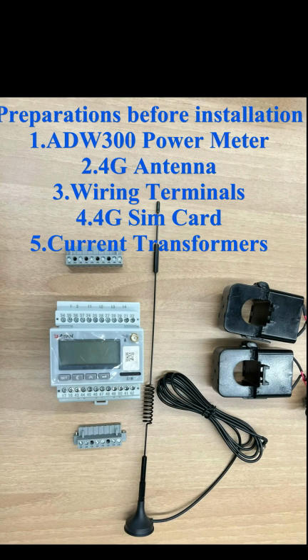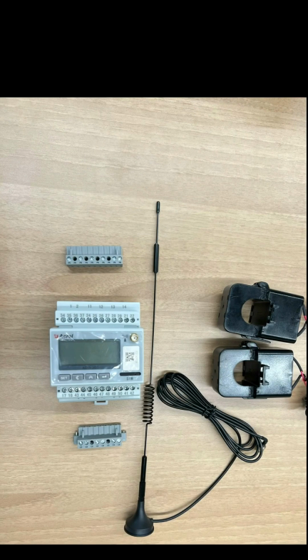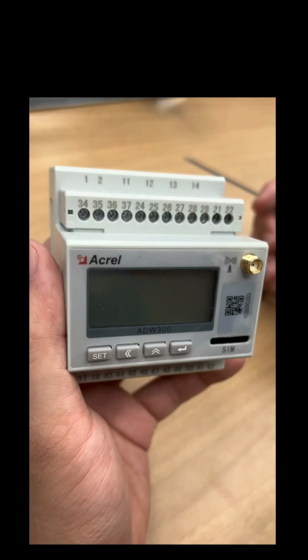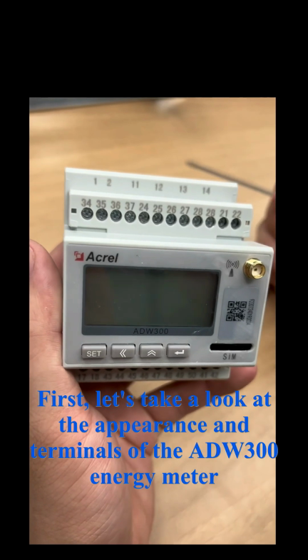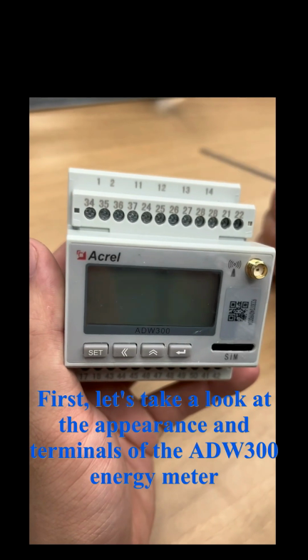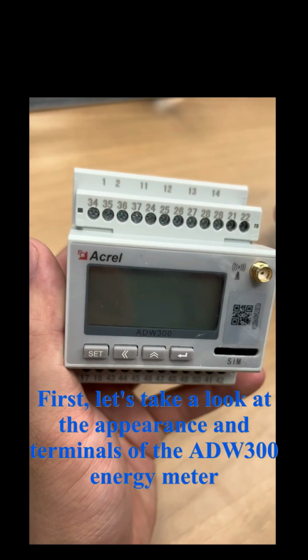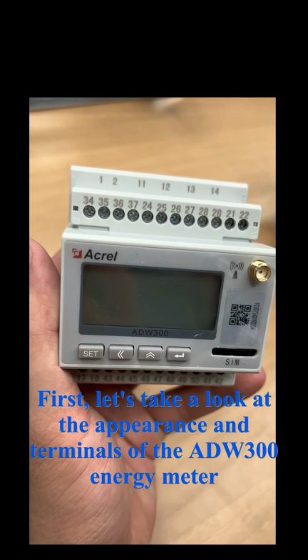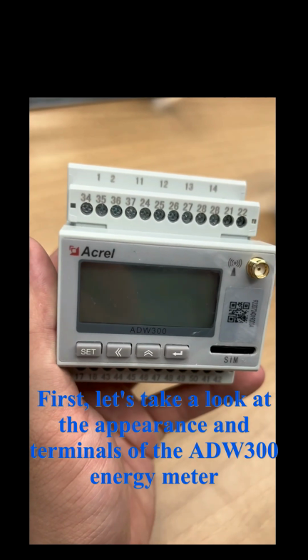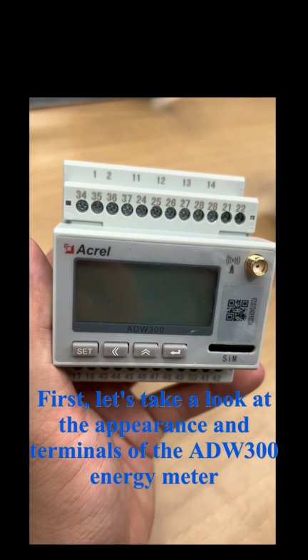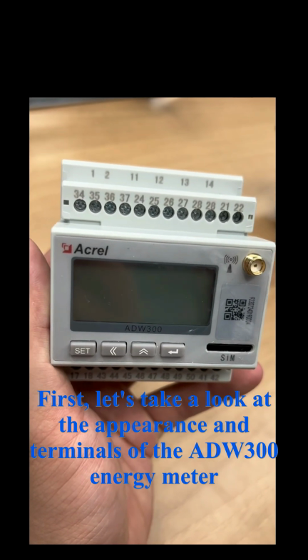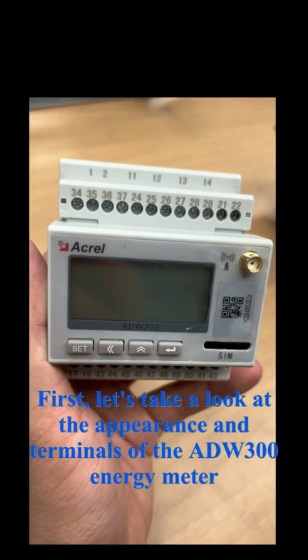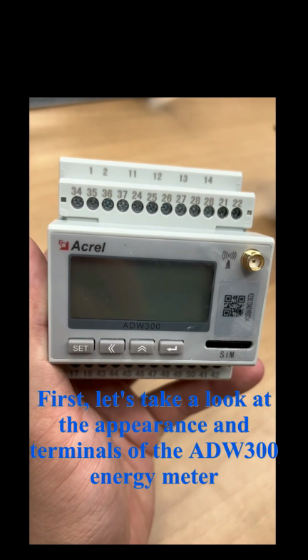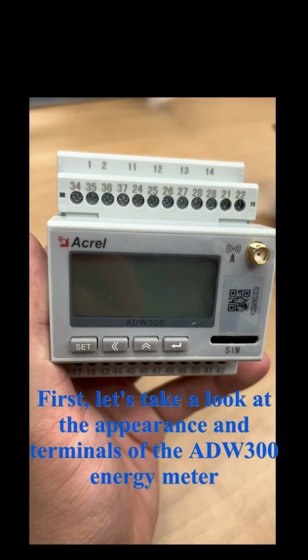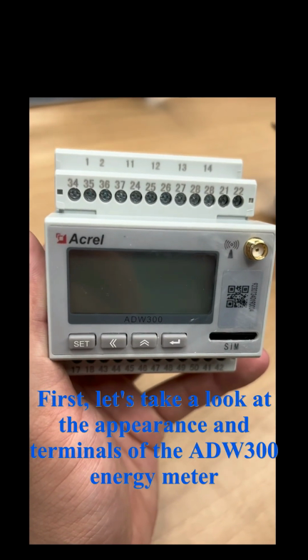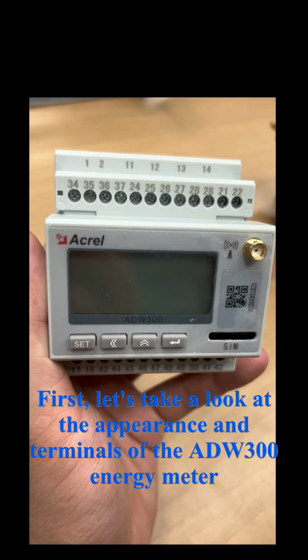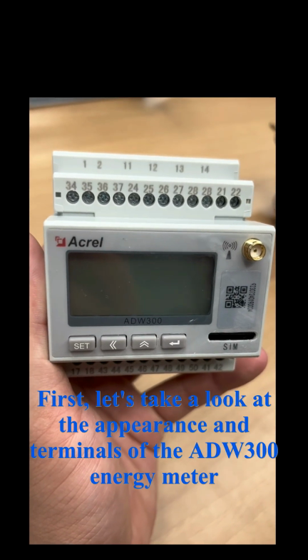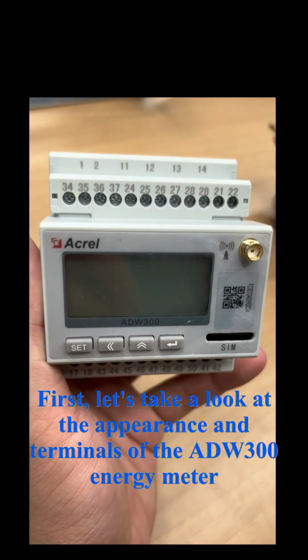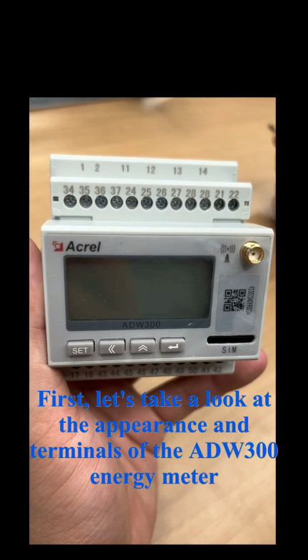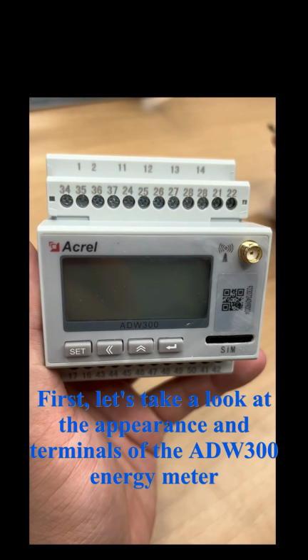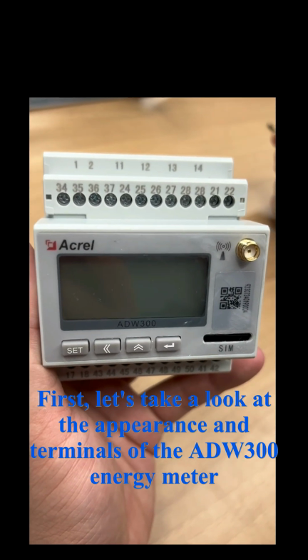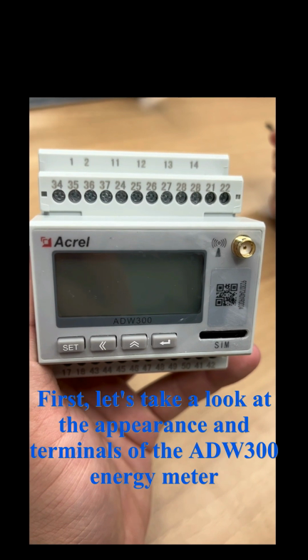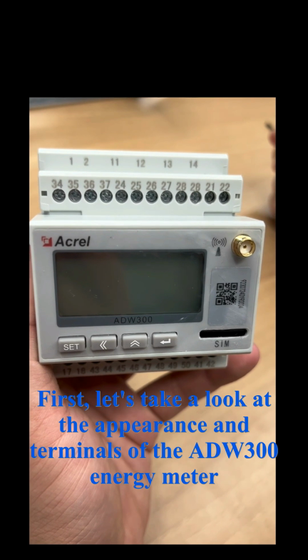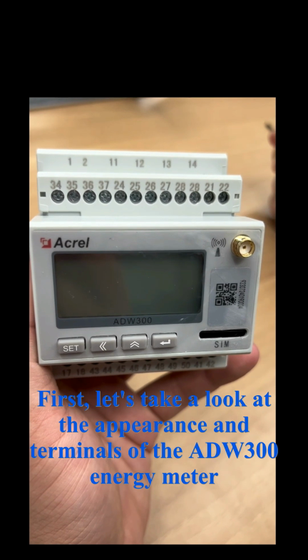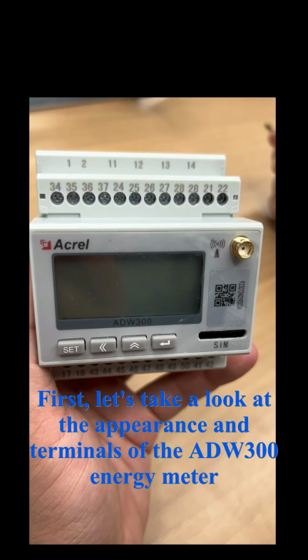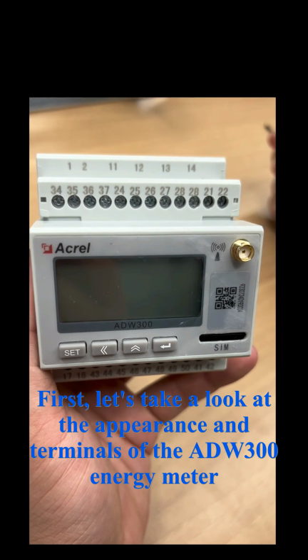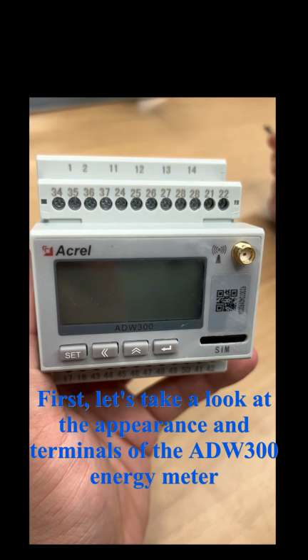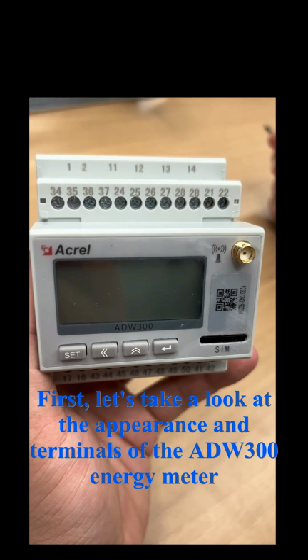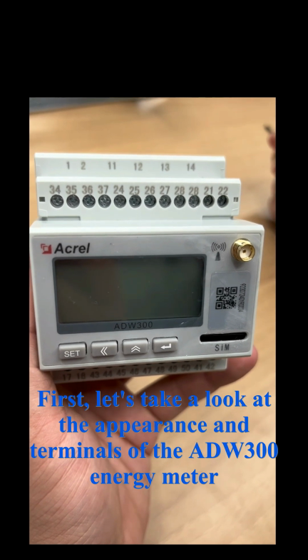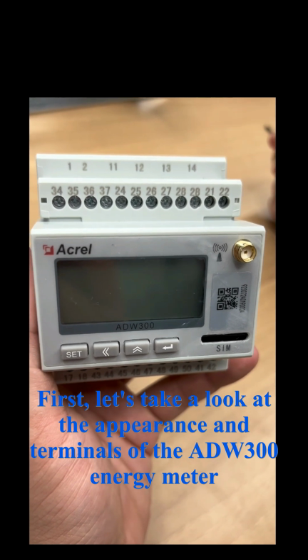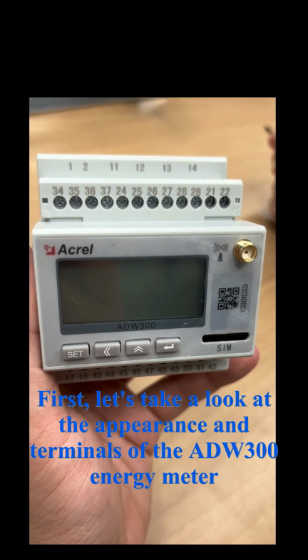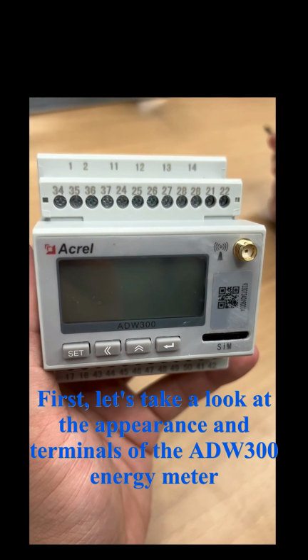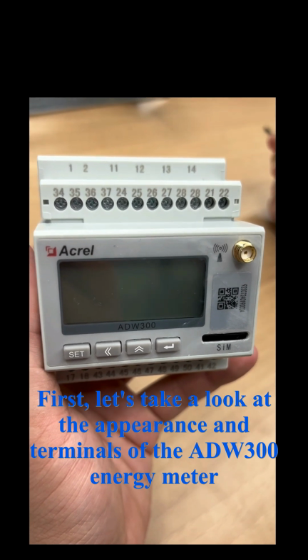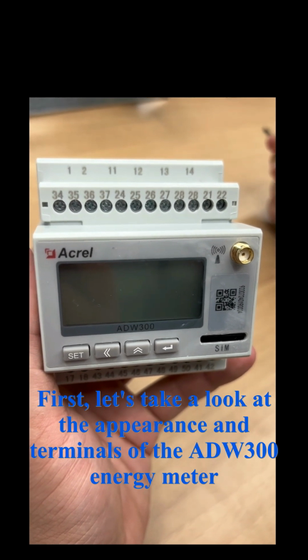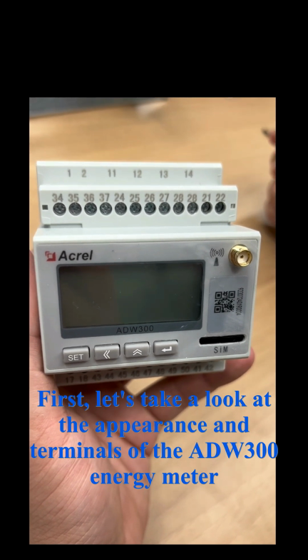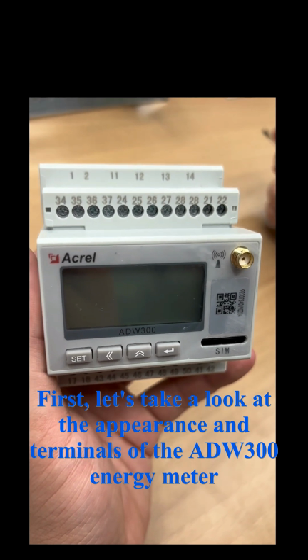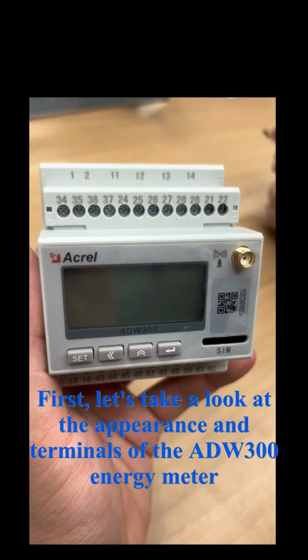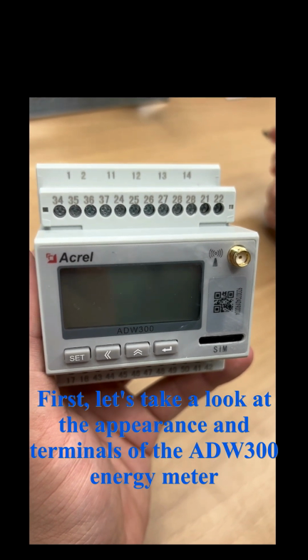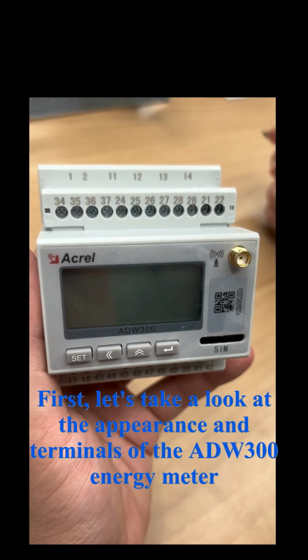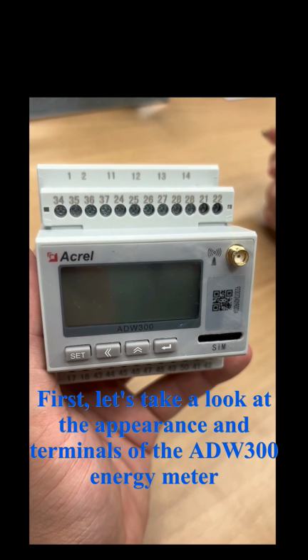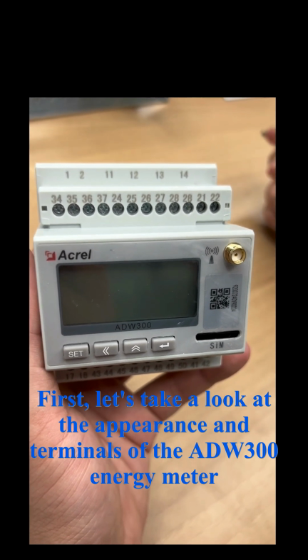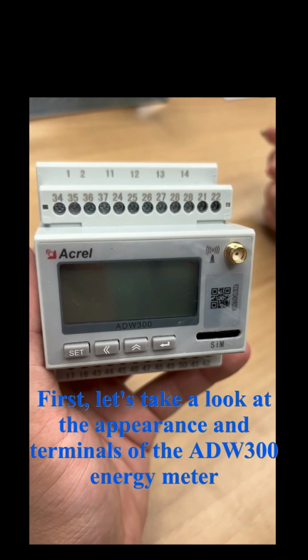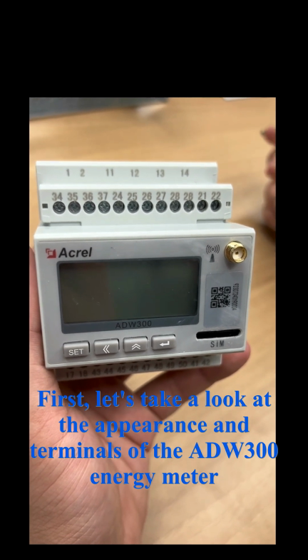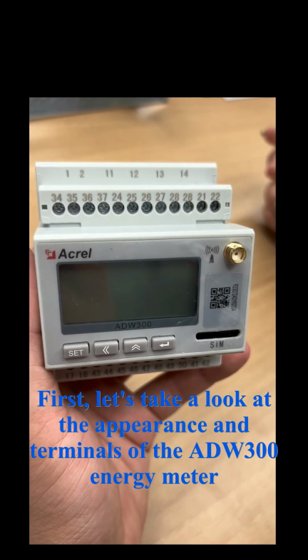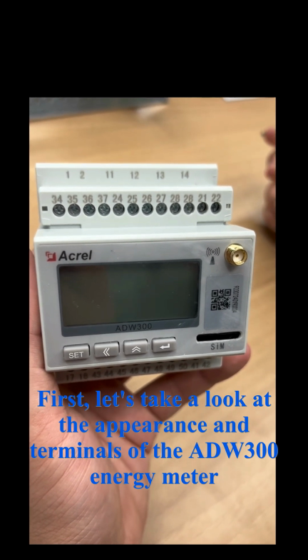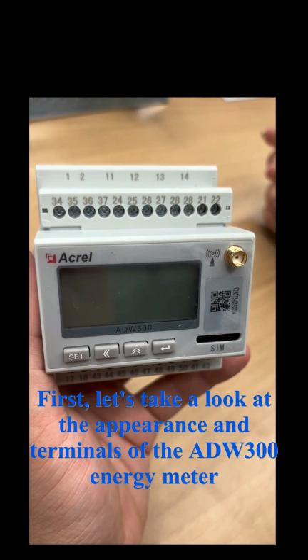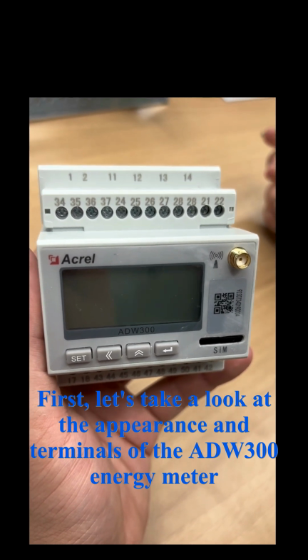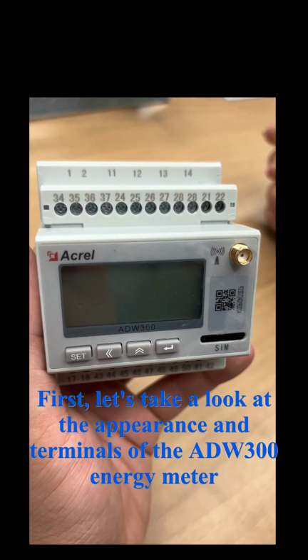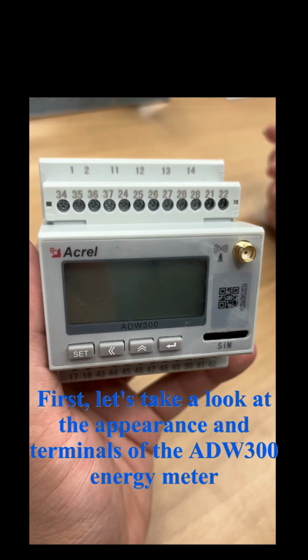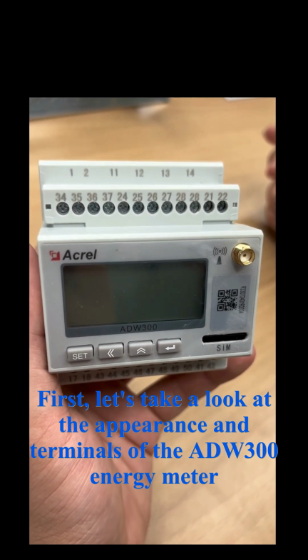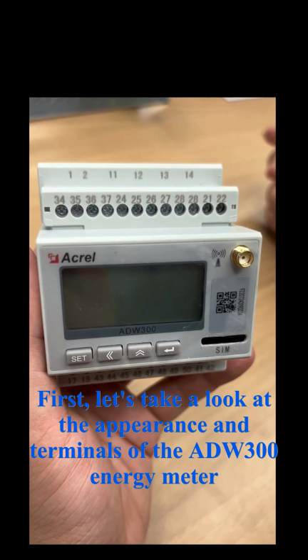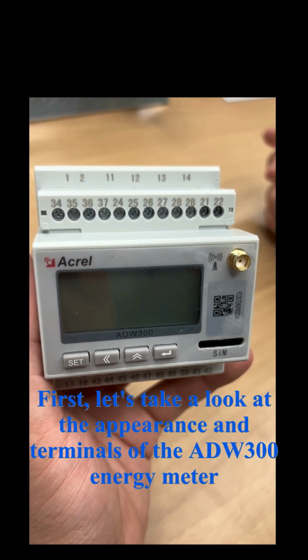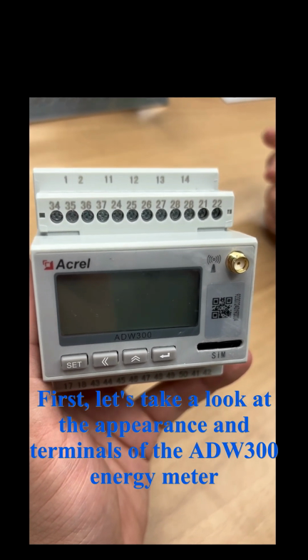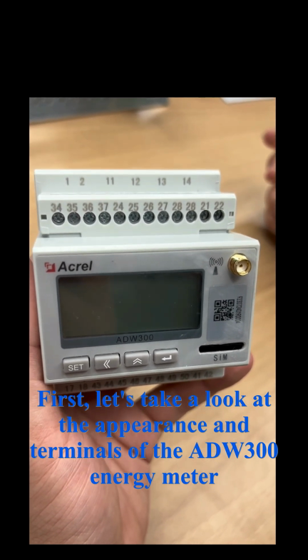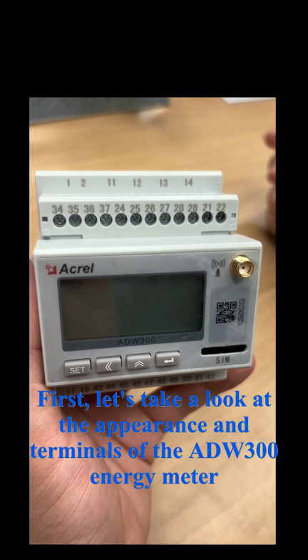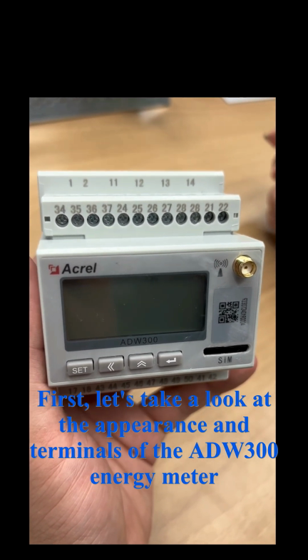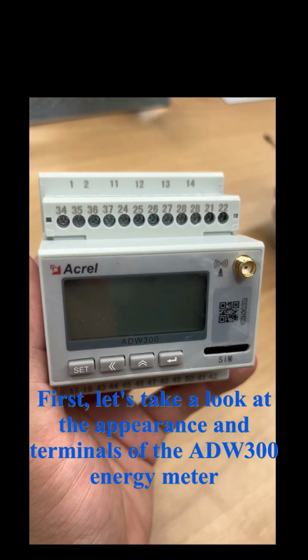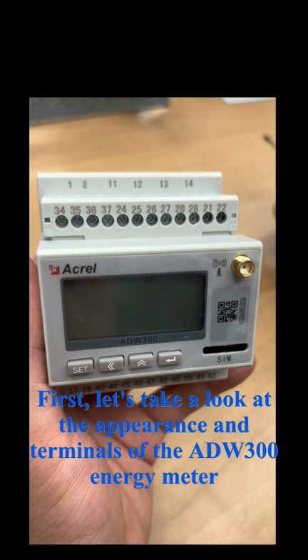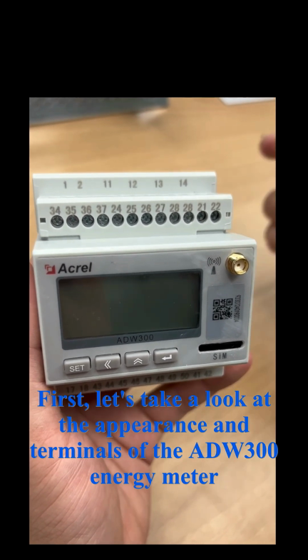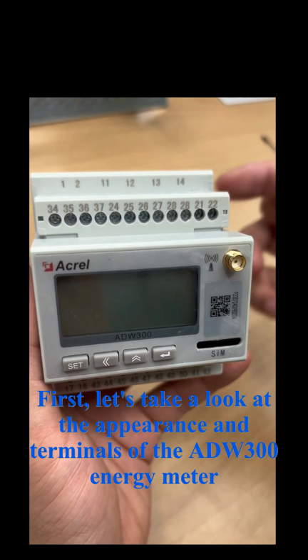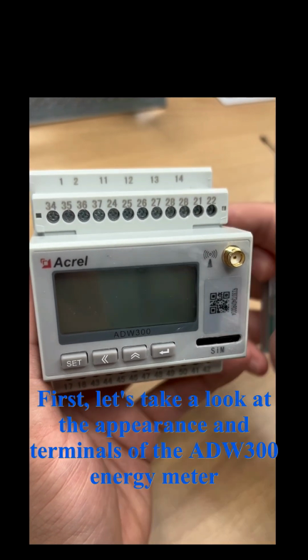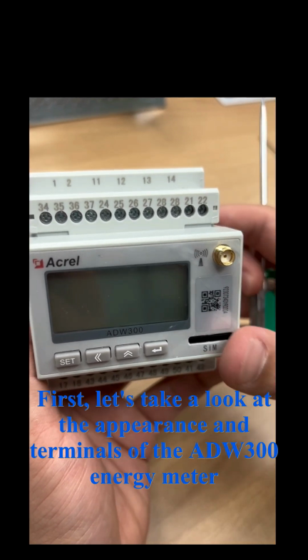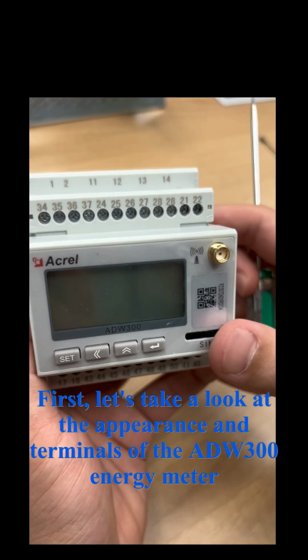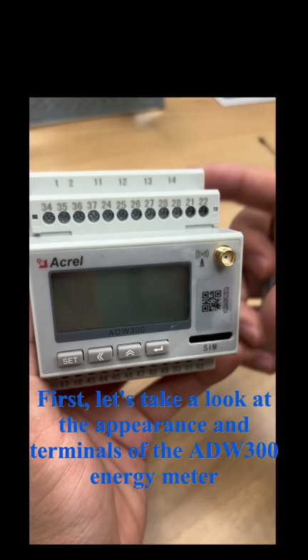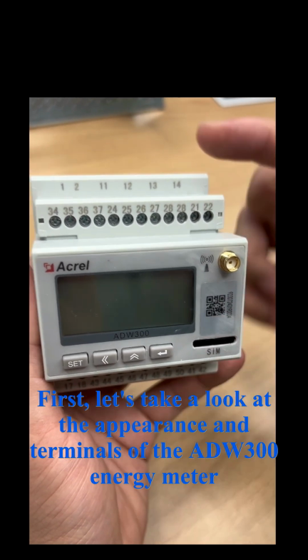First, let's take a look at the appearance and terminals of the ADW300 energy meter.